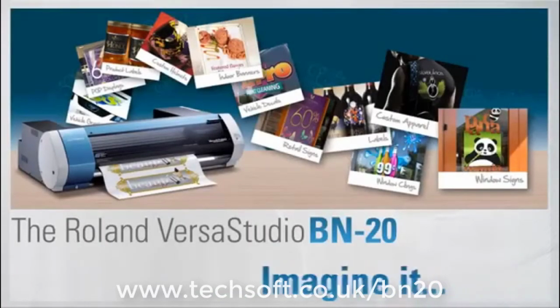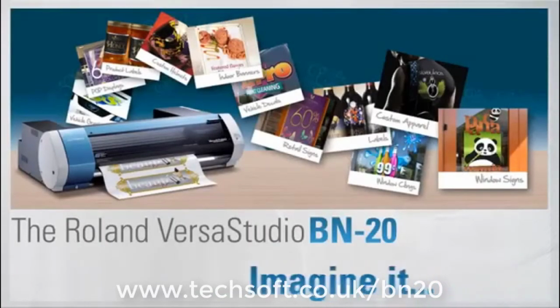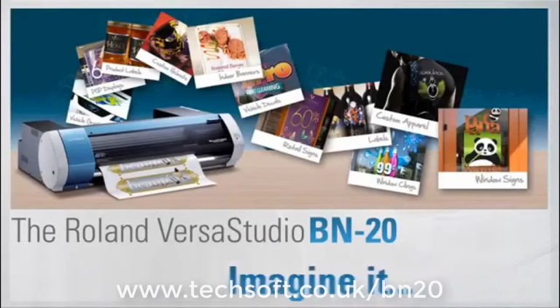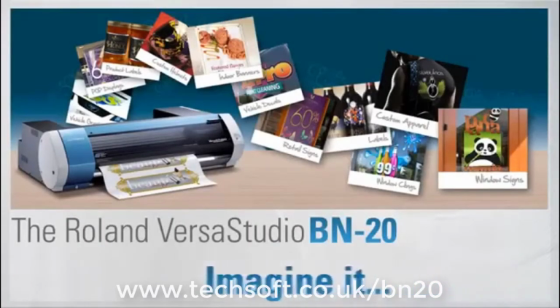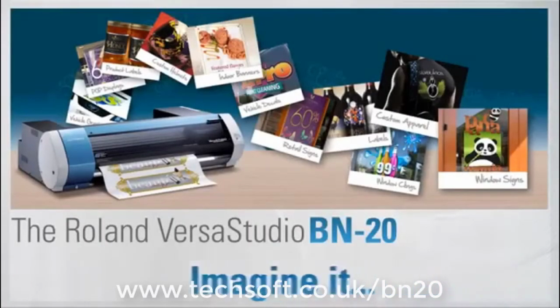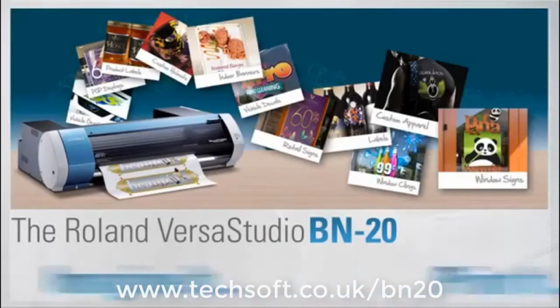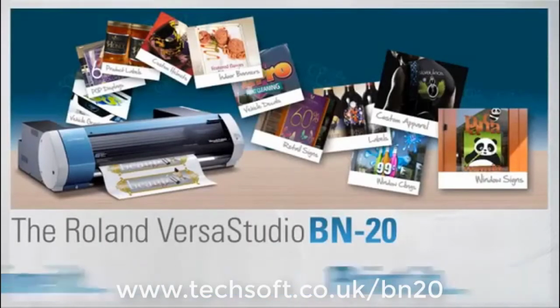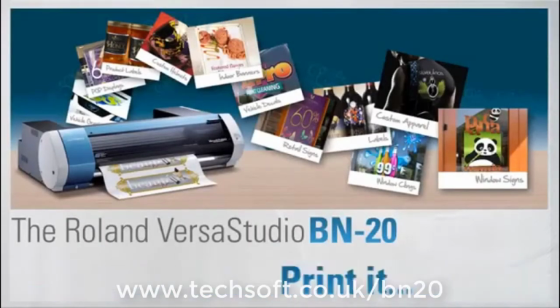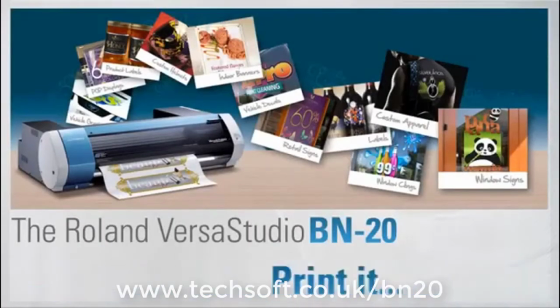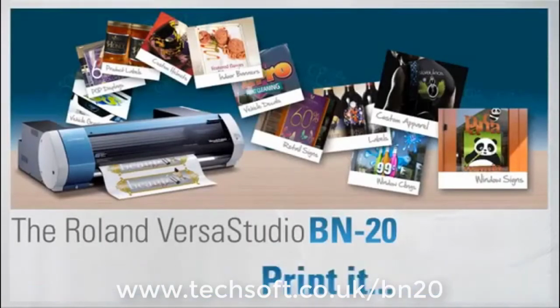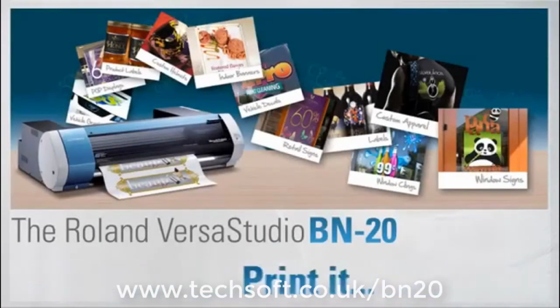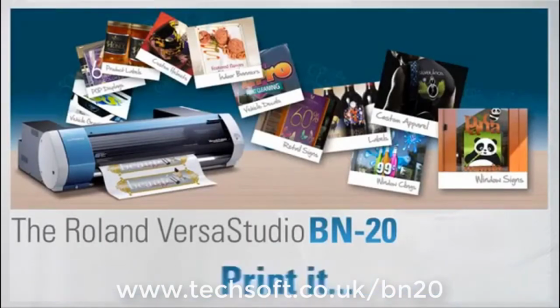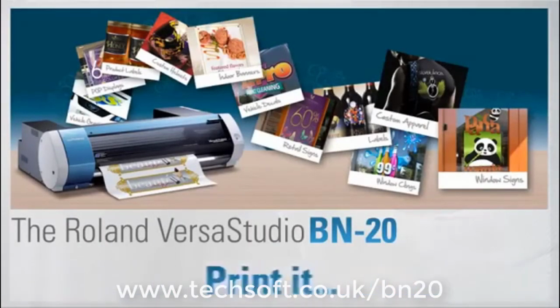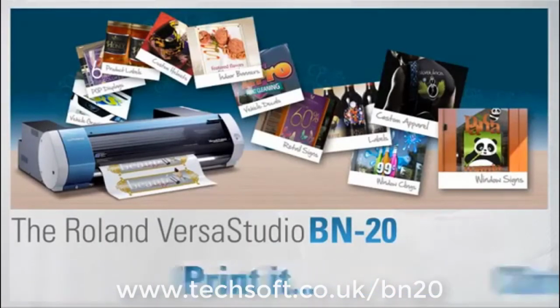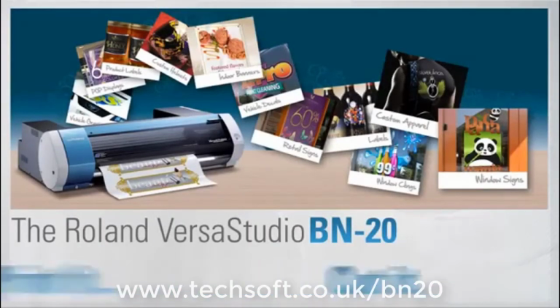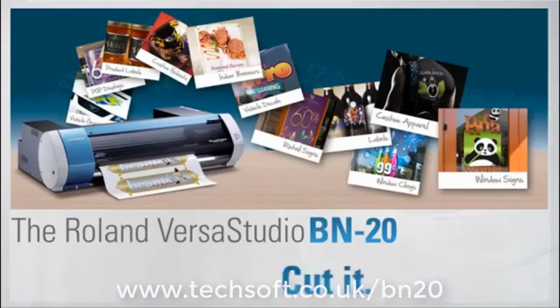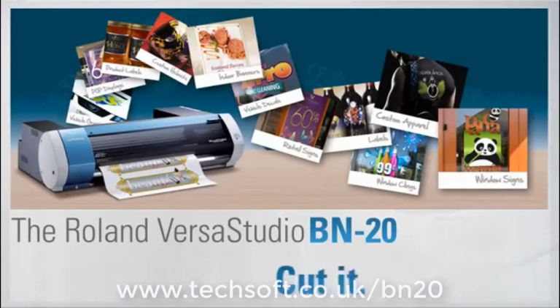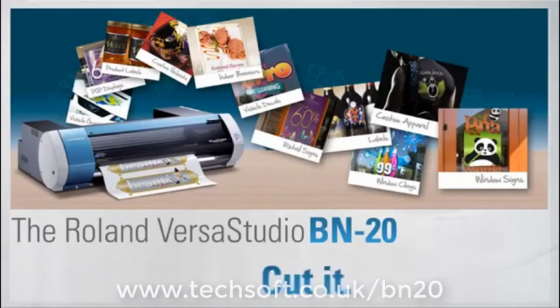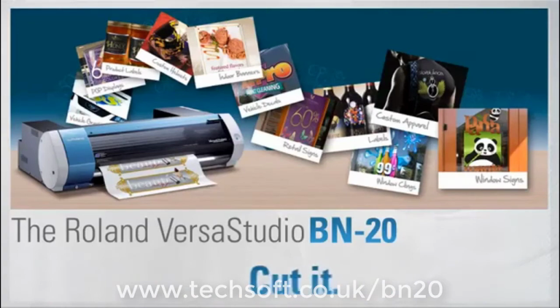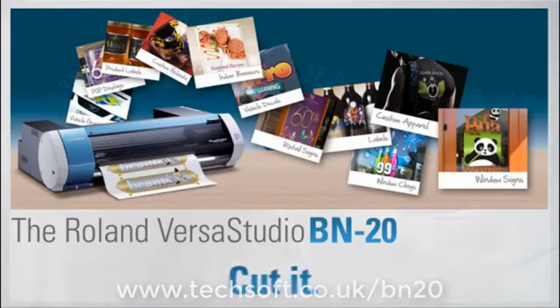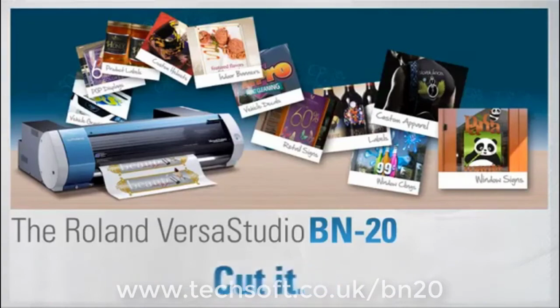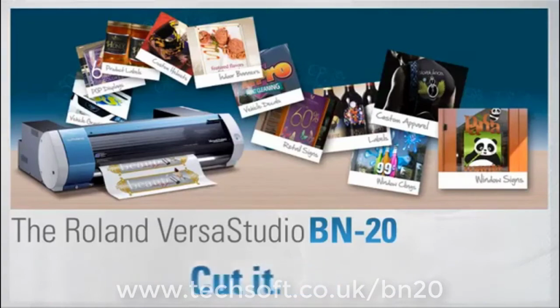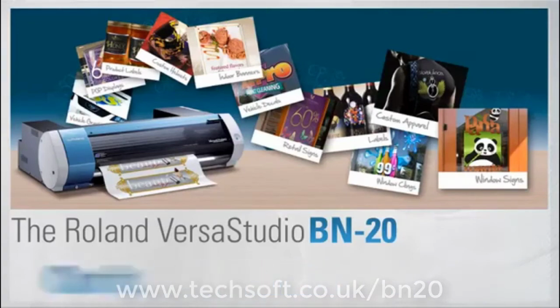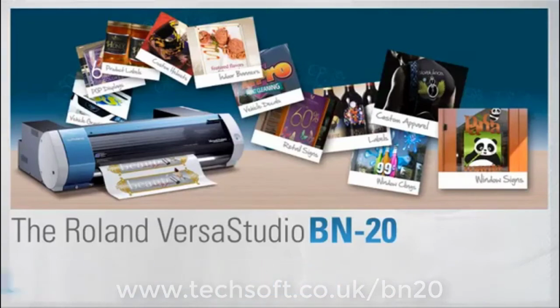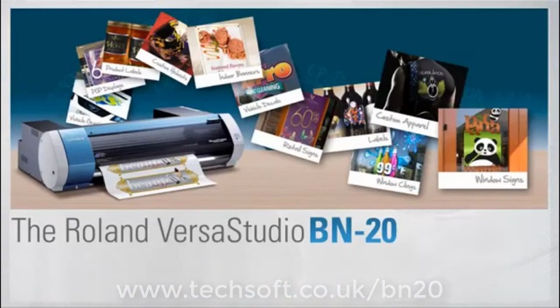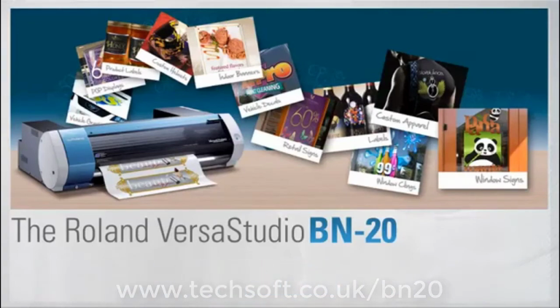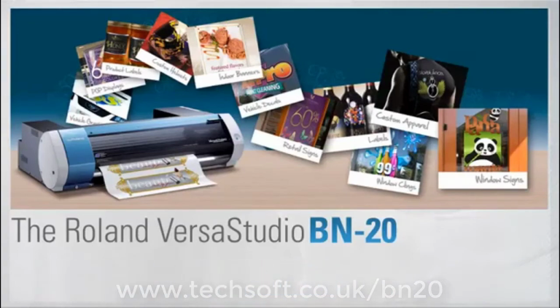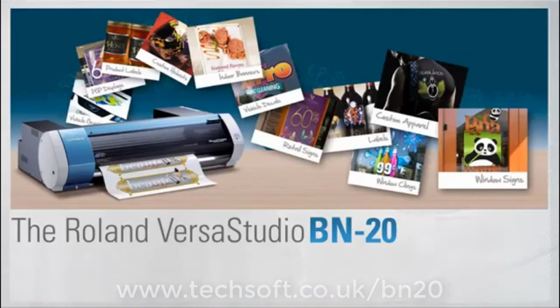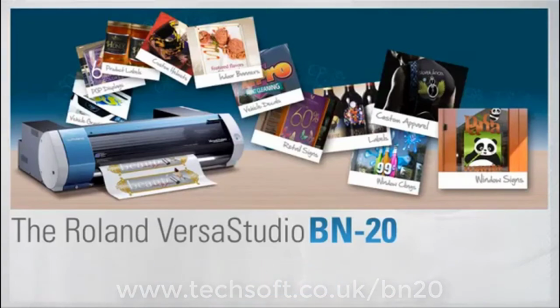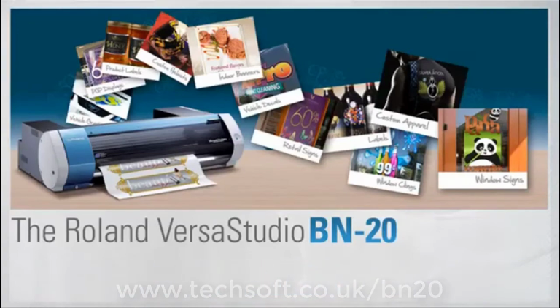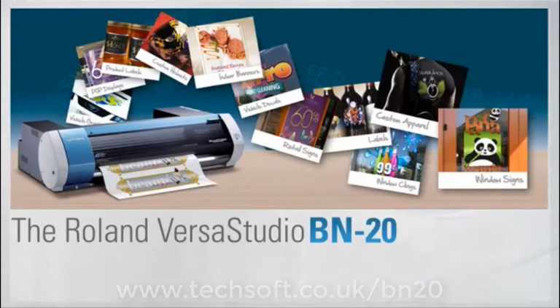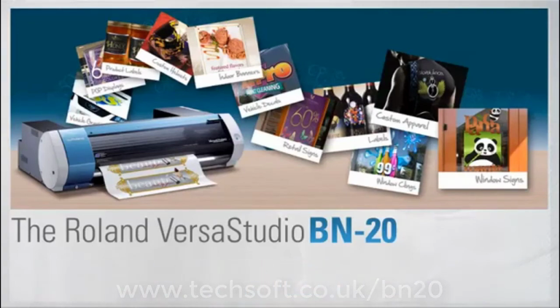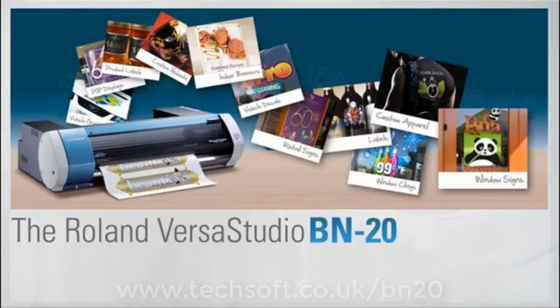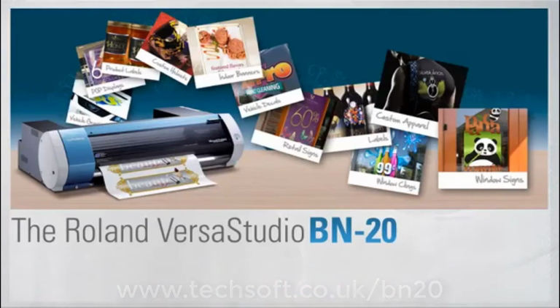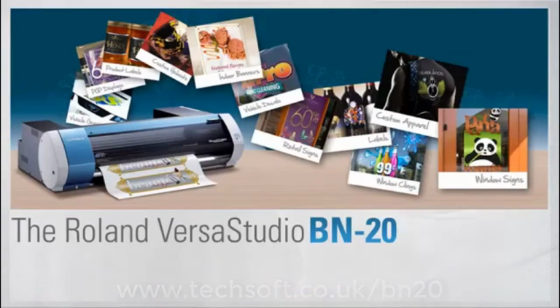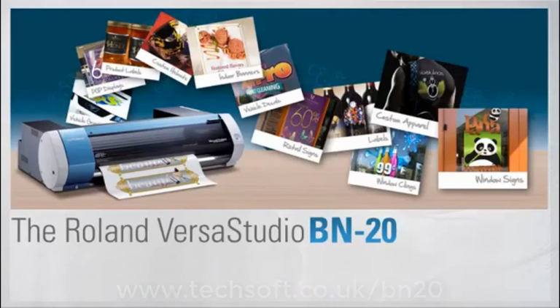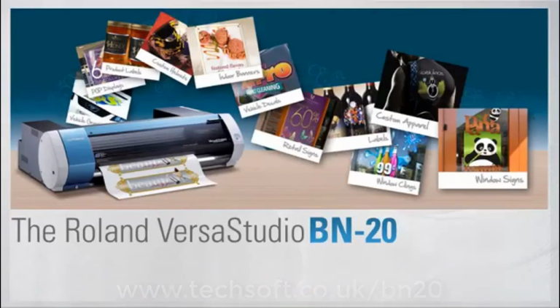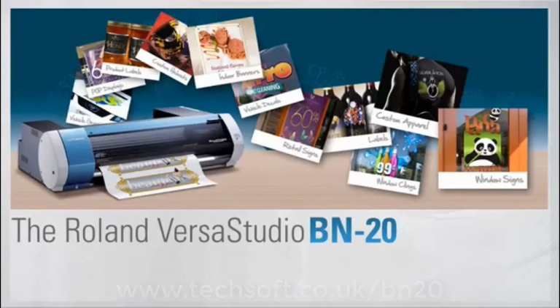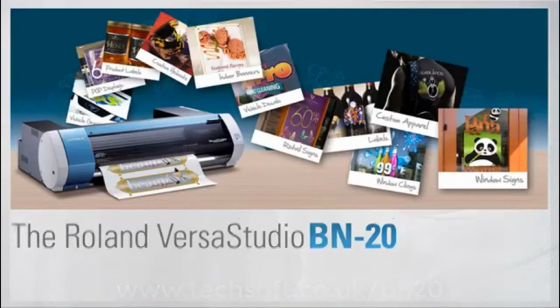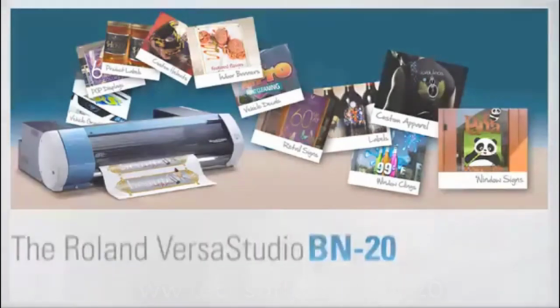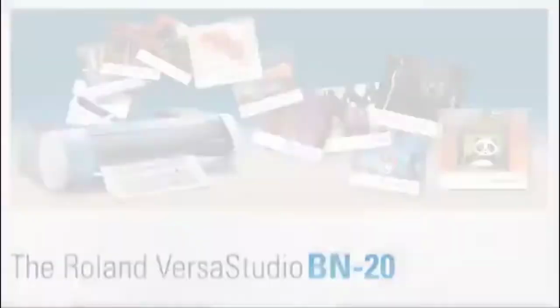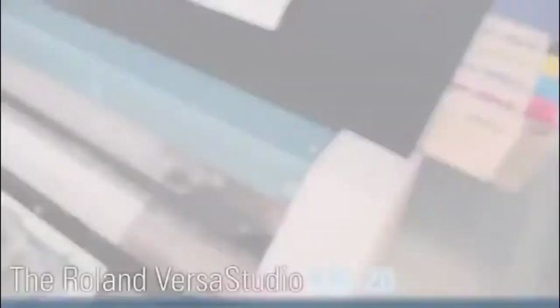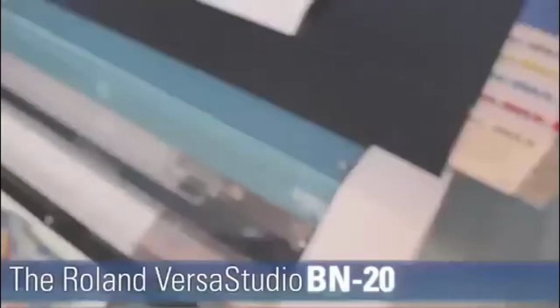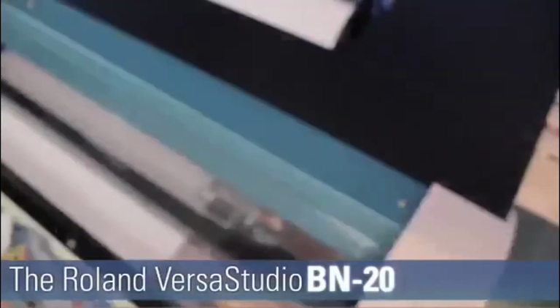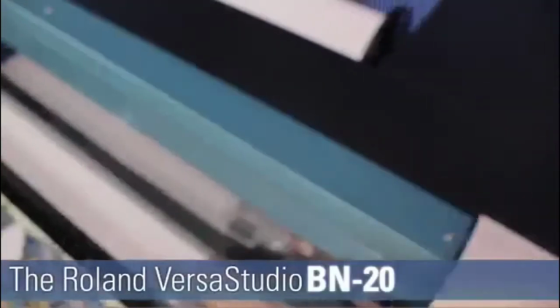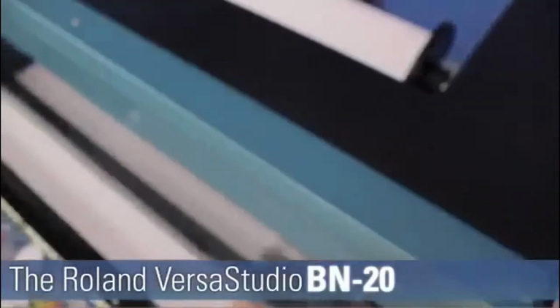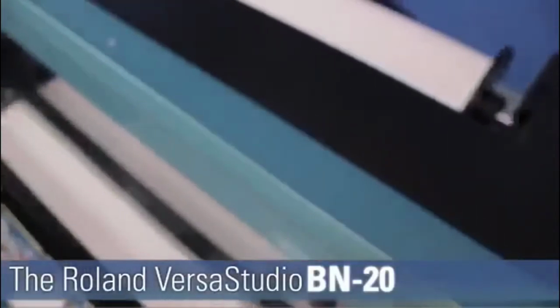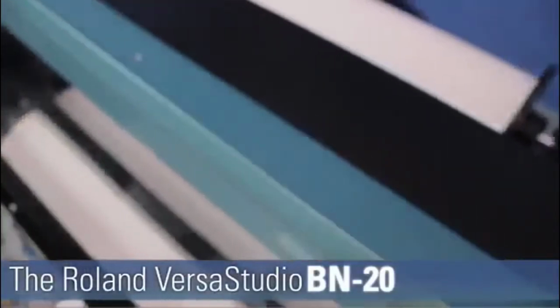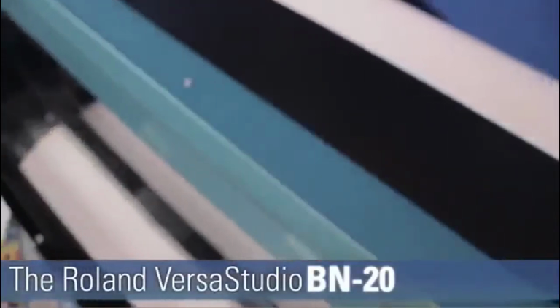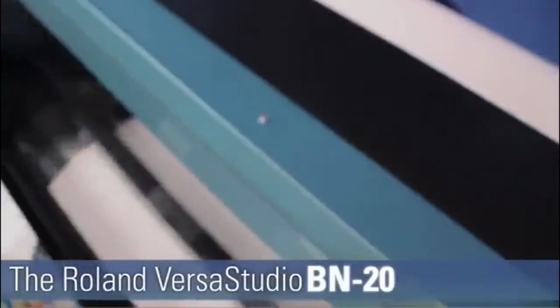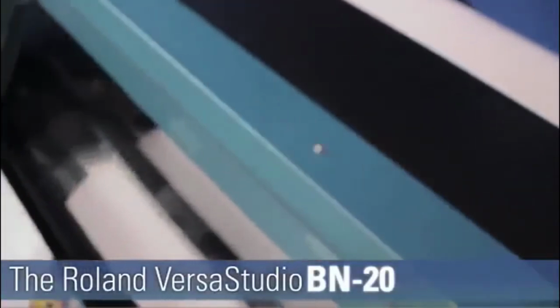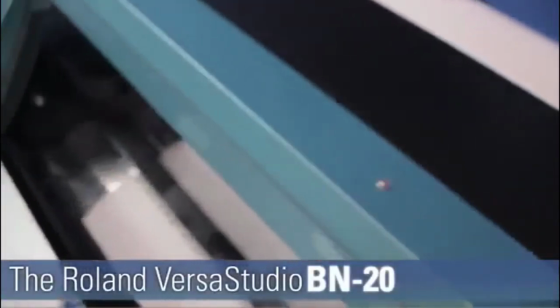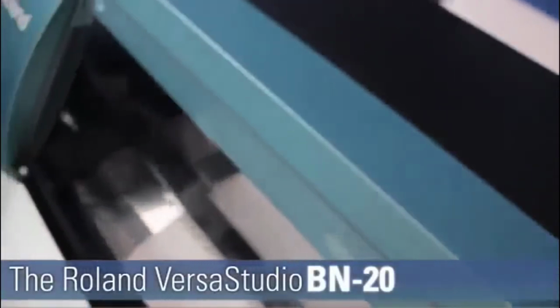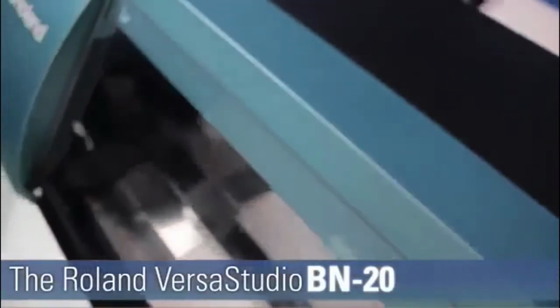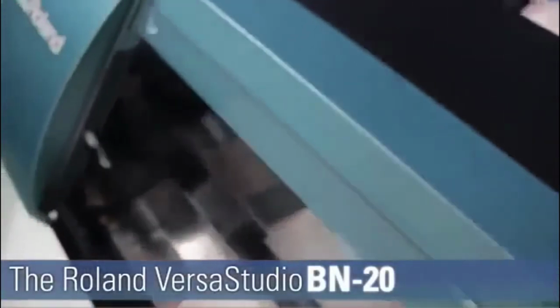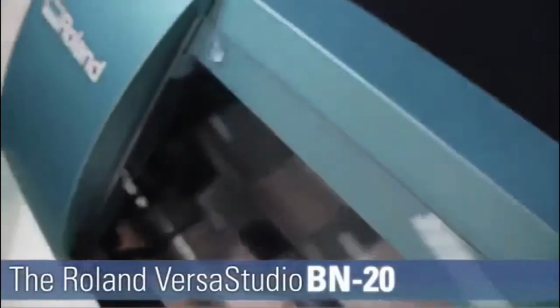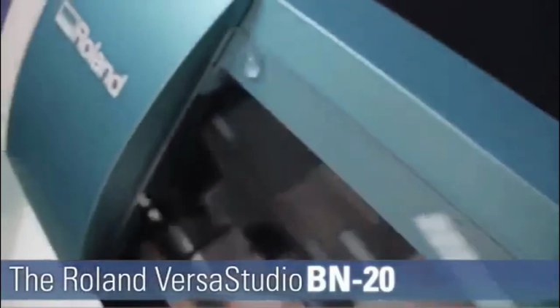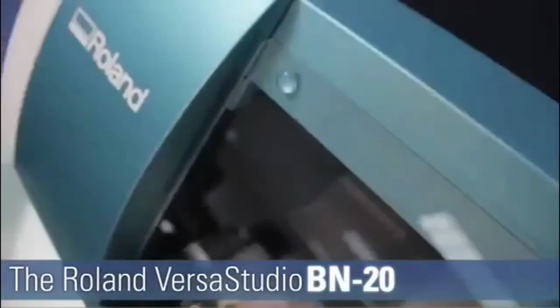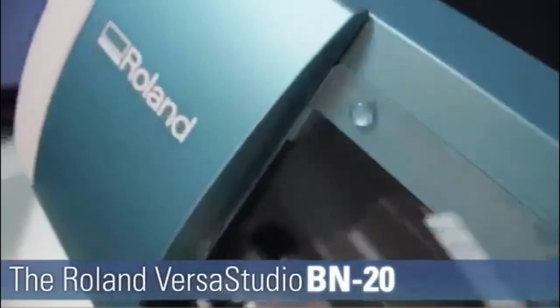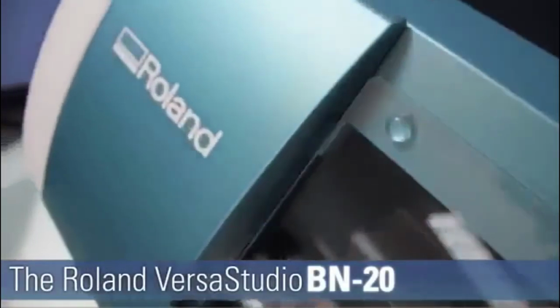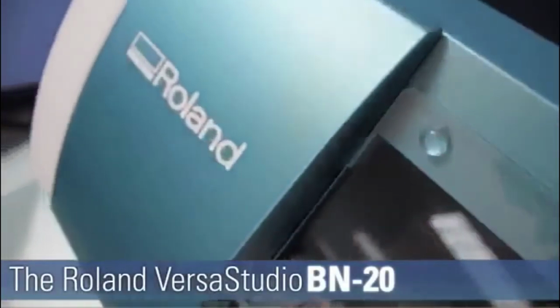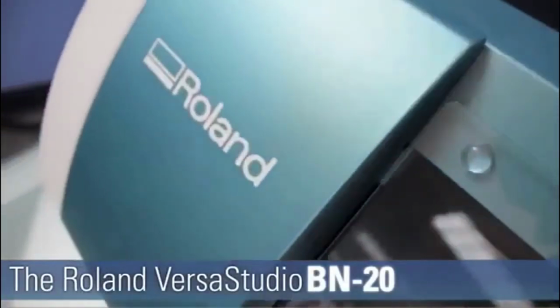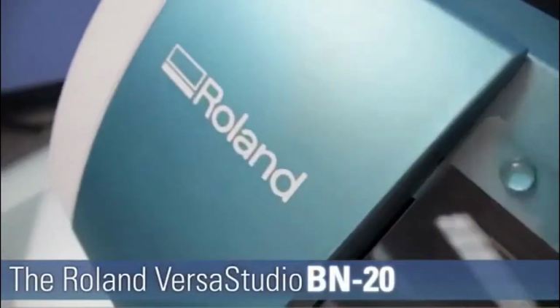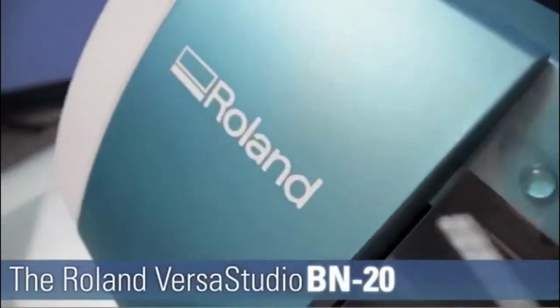Imagine it. Print it. Cut it. The BN20 by Roland.